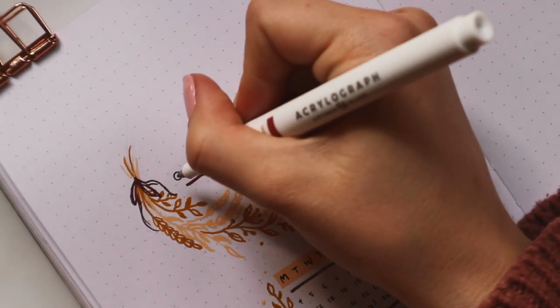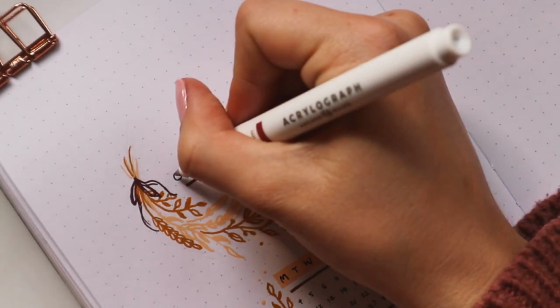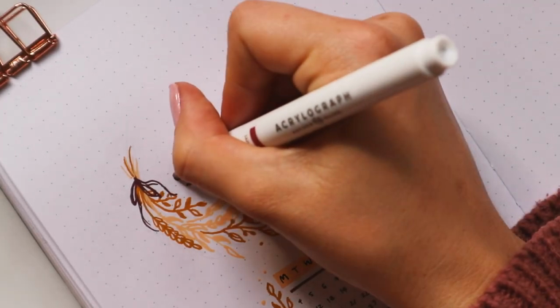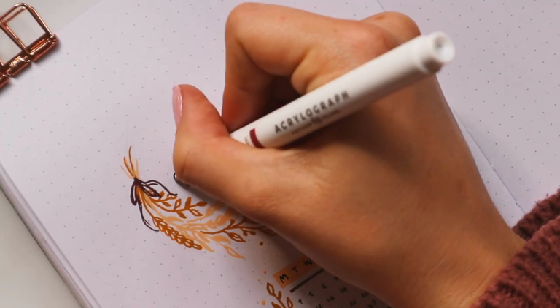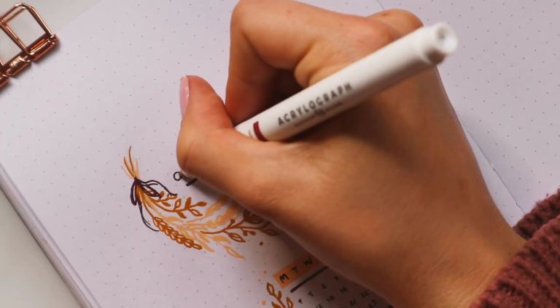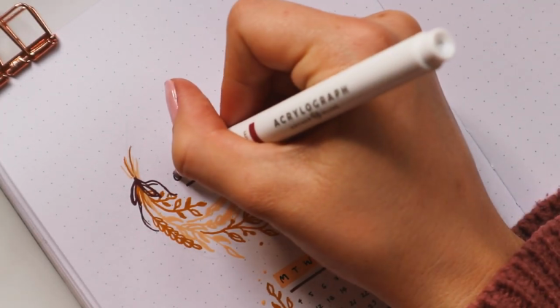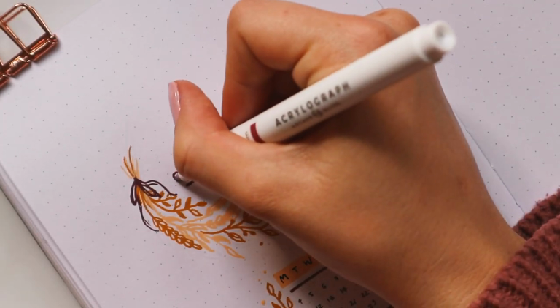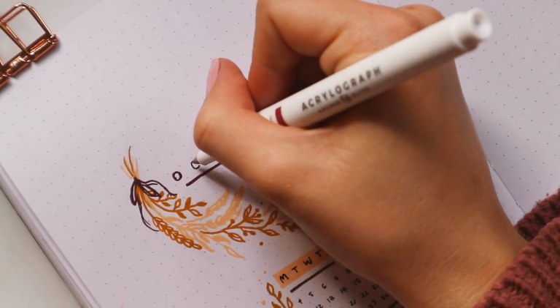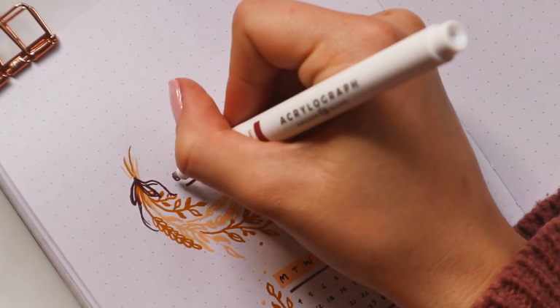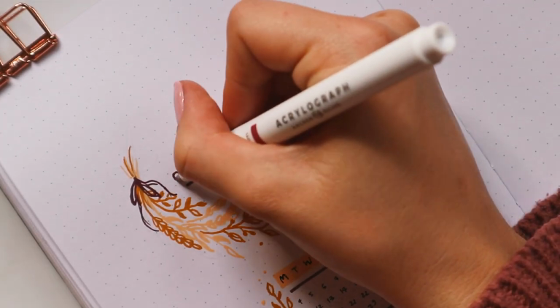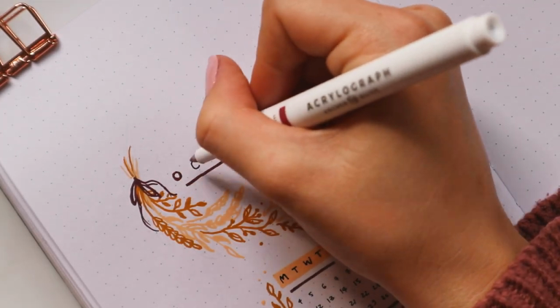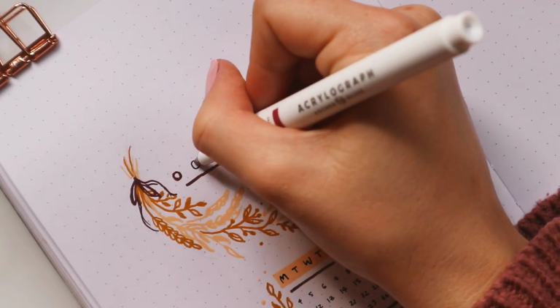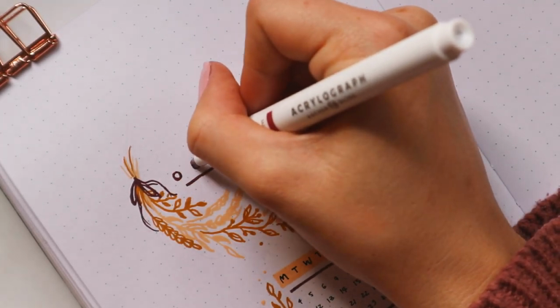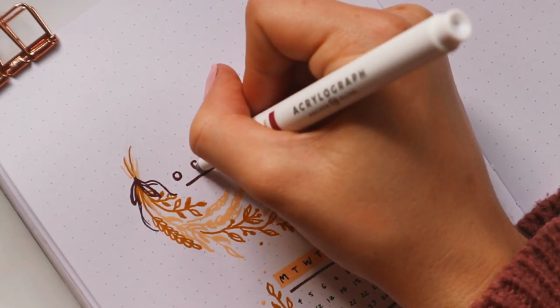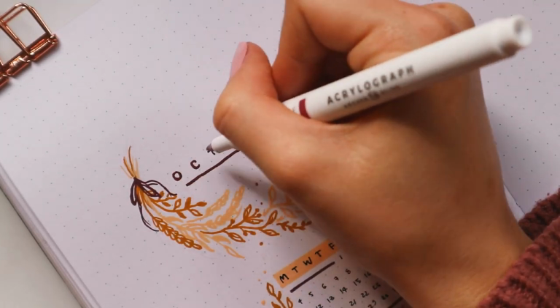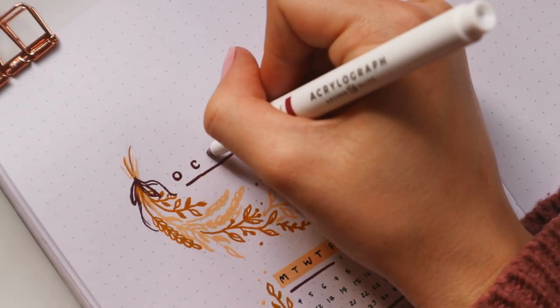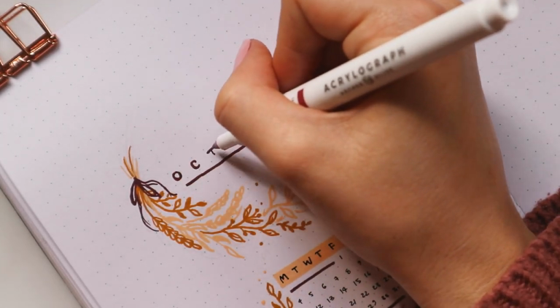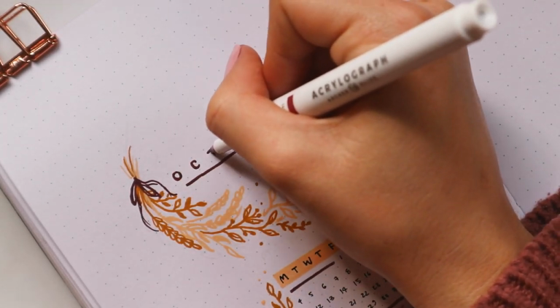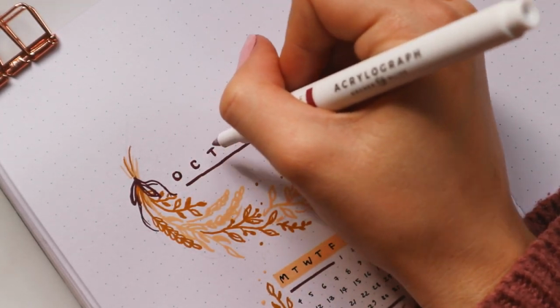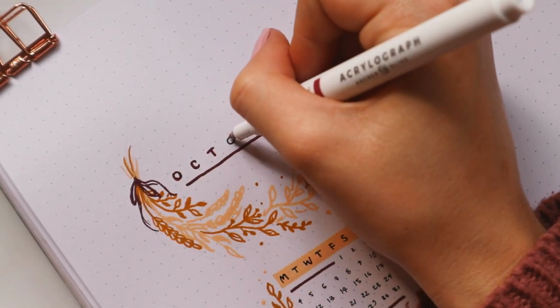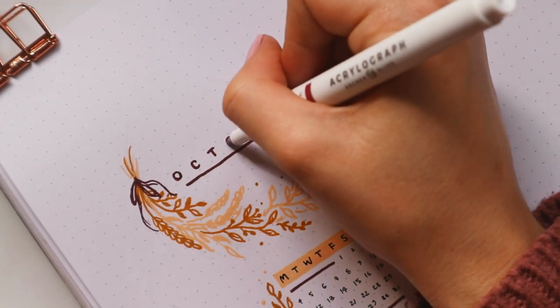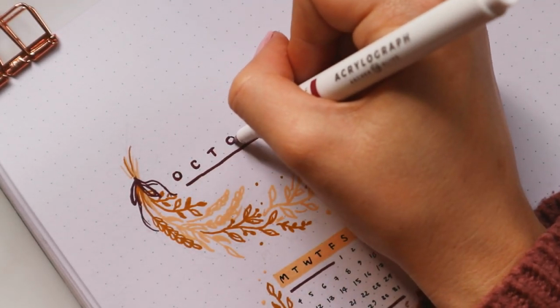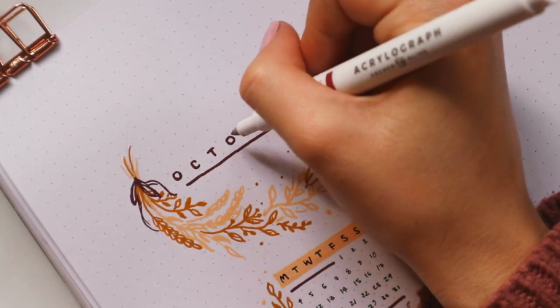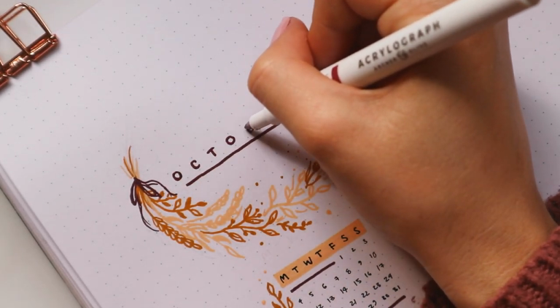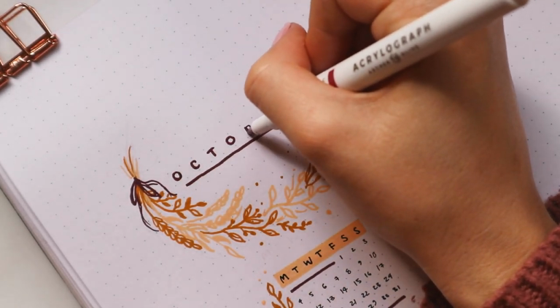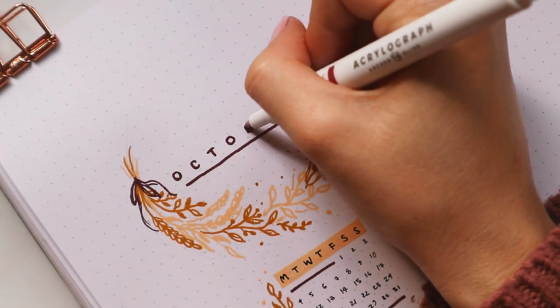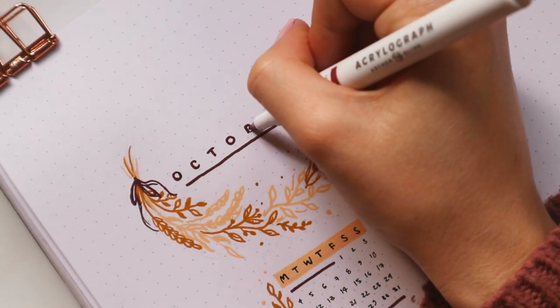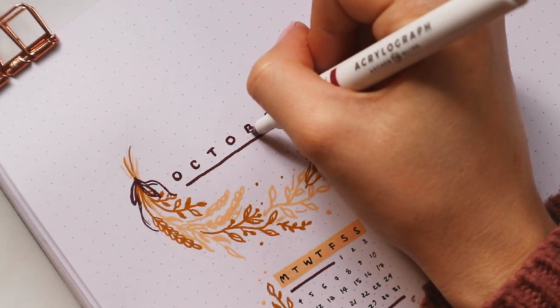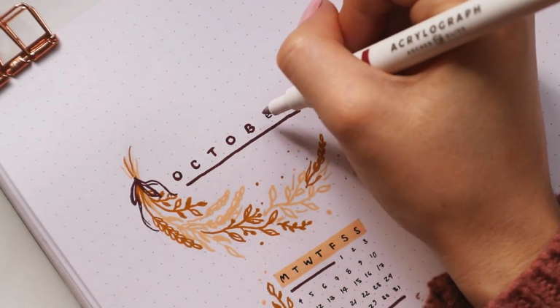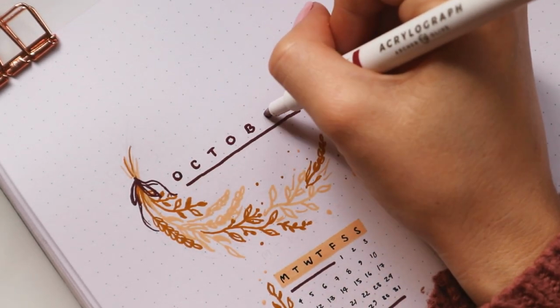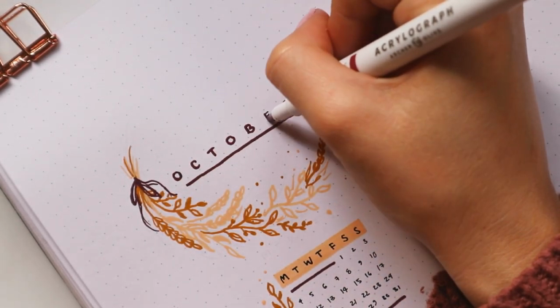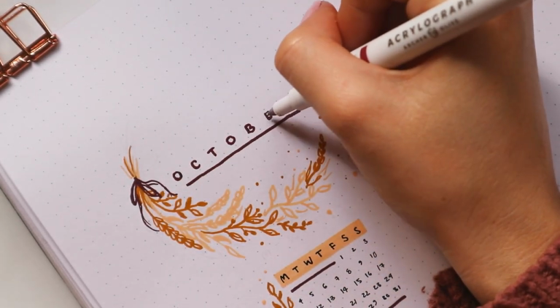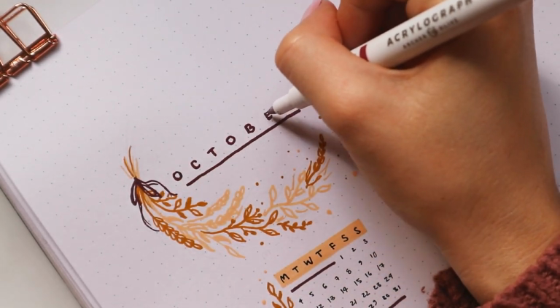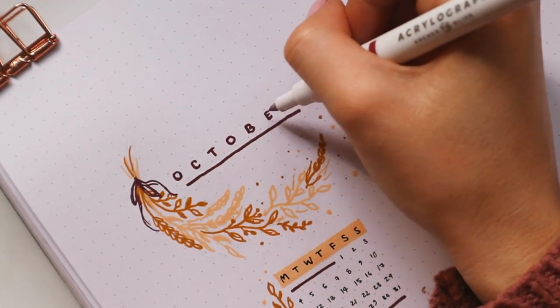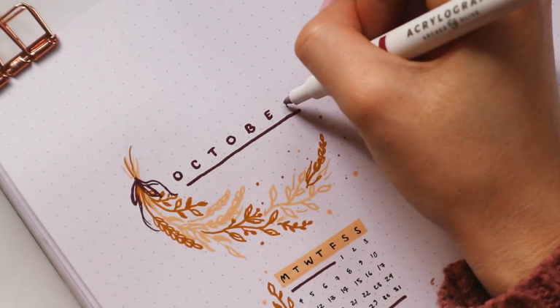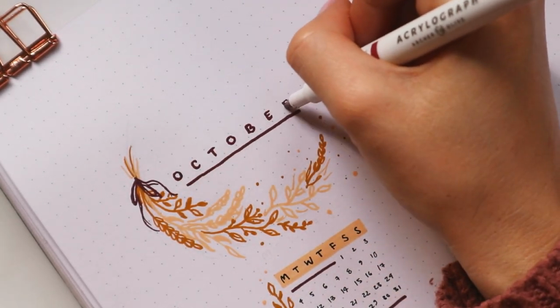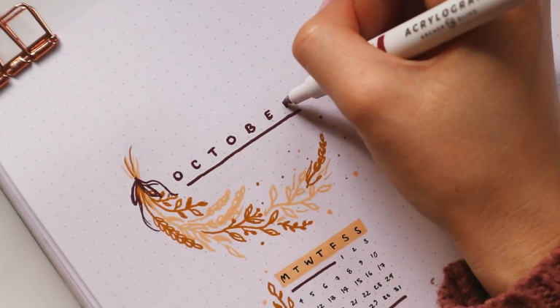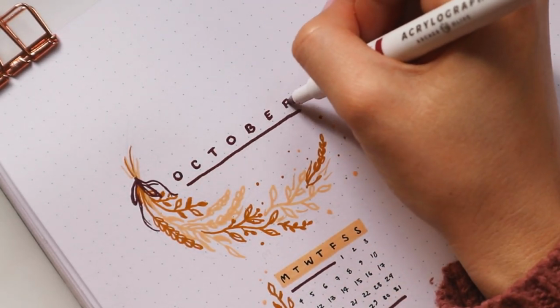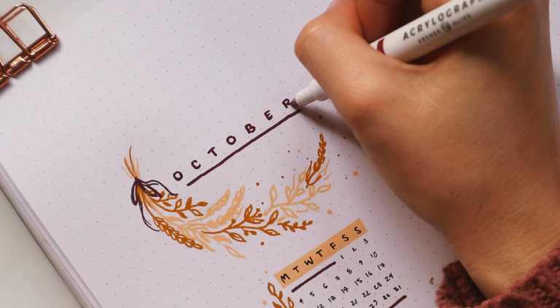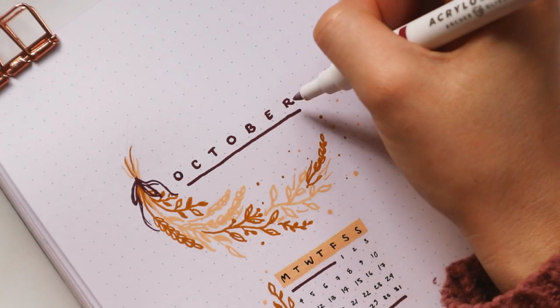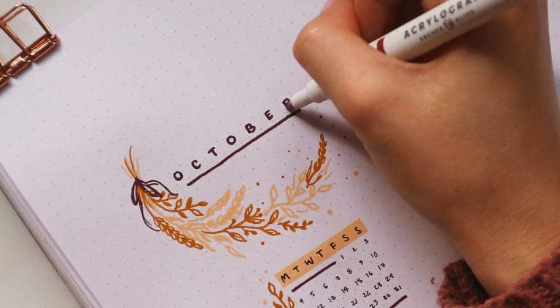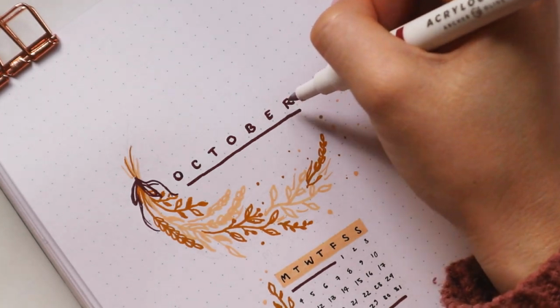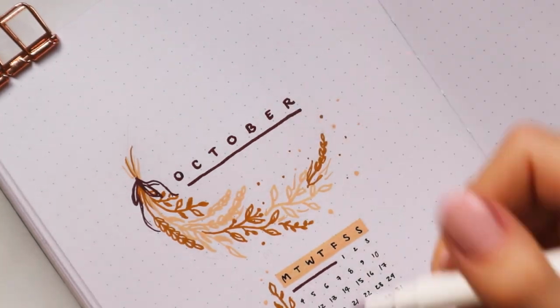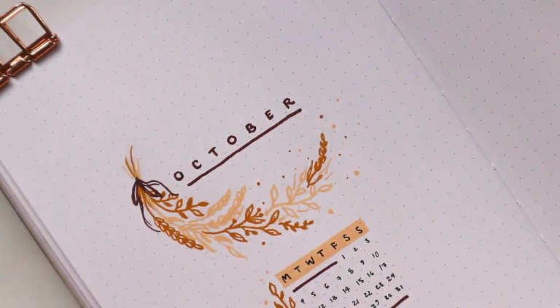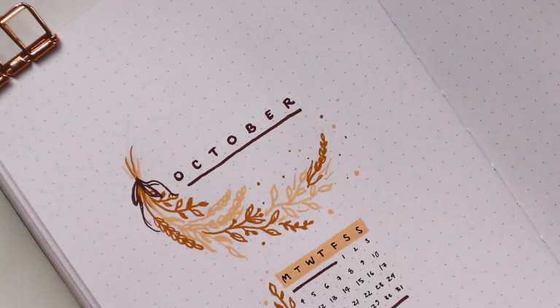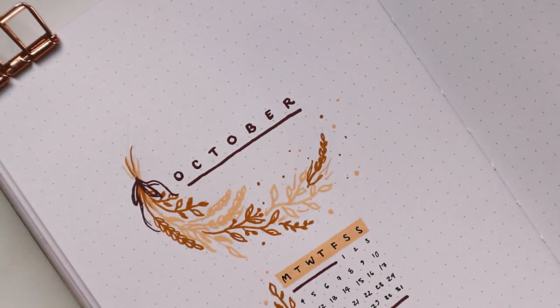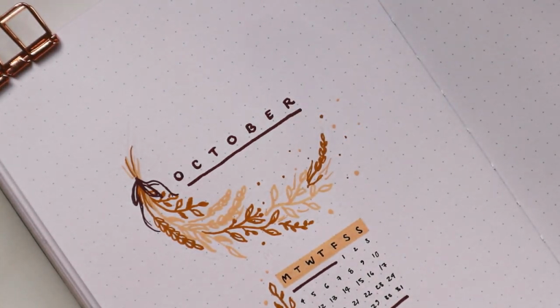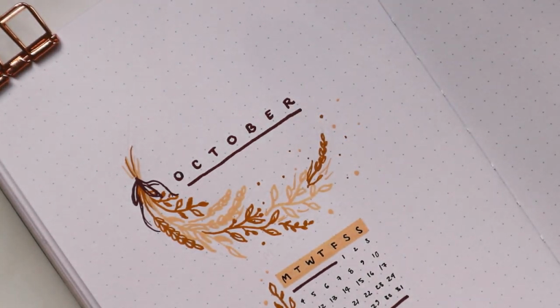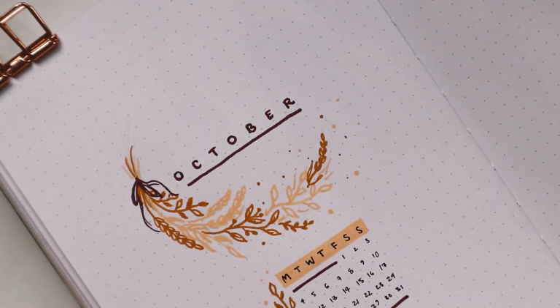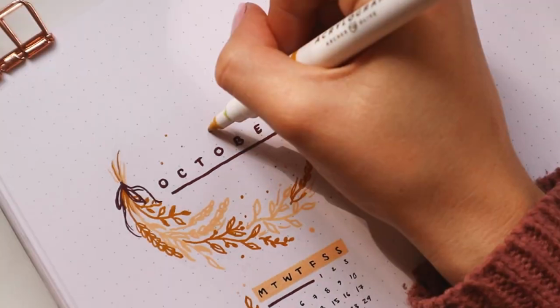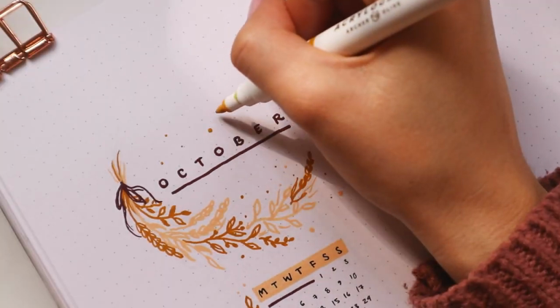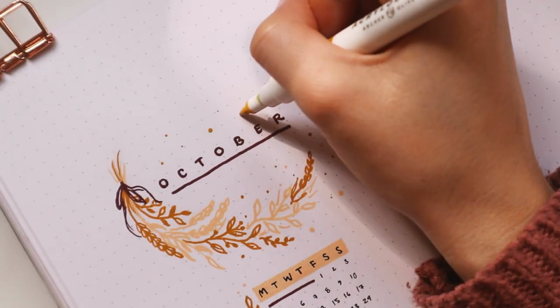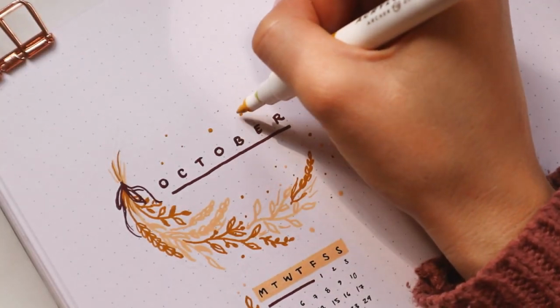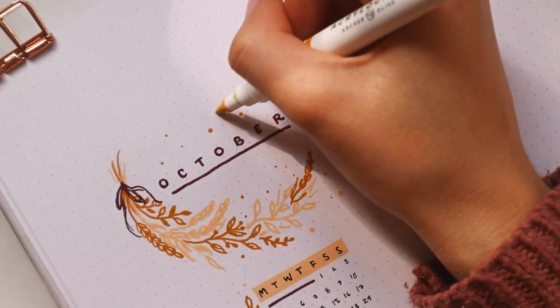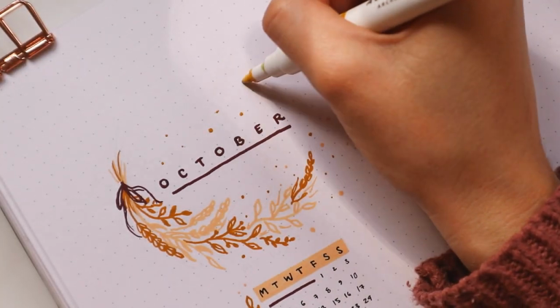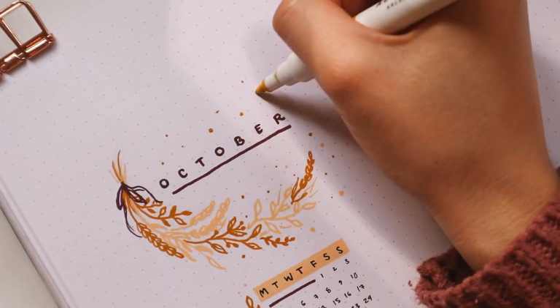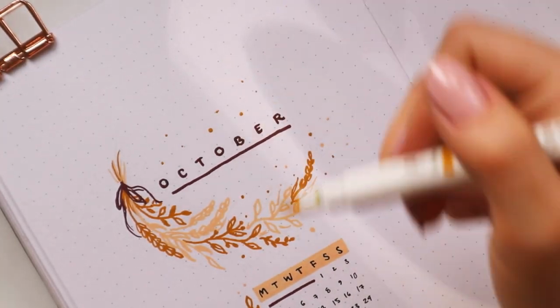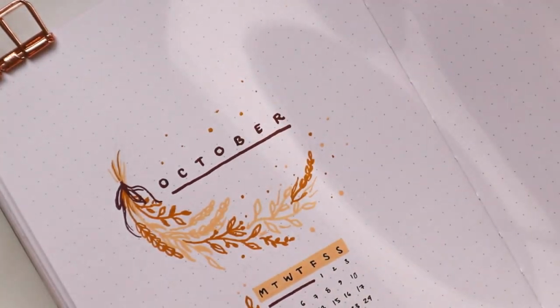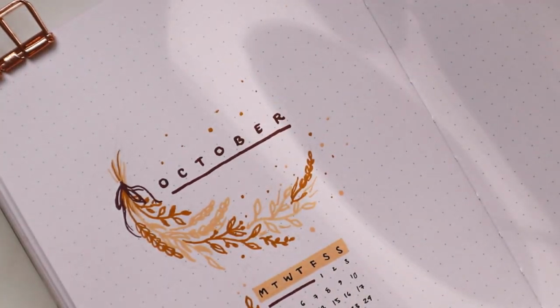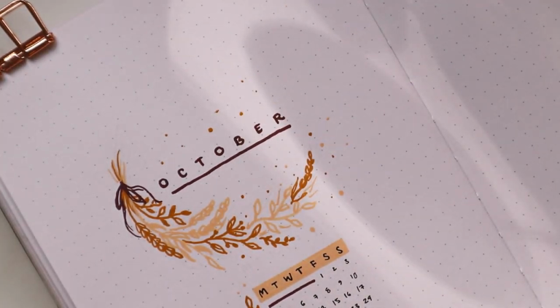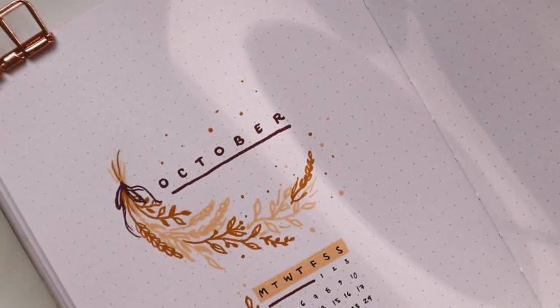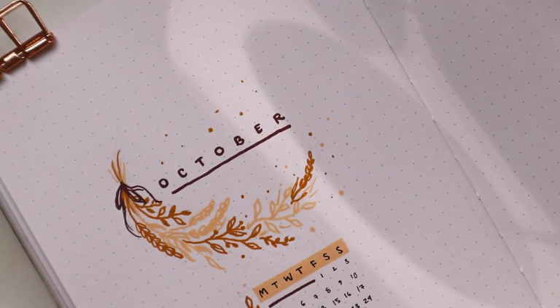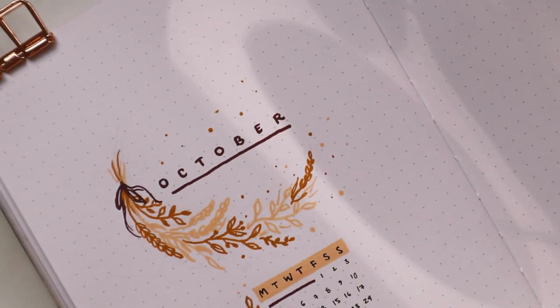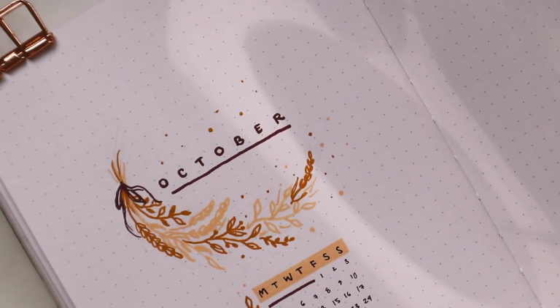Here you can see me going over the title in the dark red — I just thought it looked a little bit better with the red instead of the black.